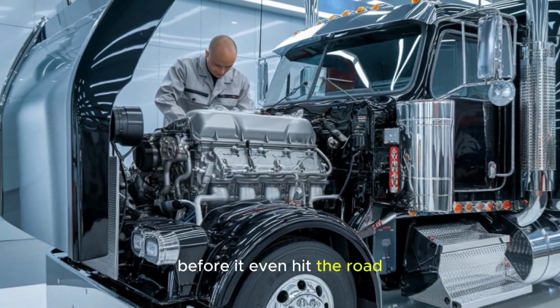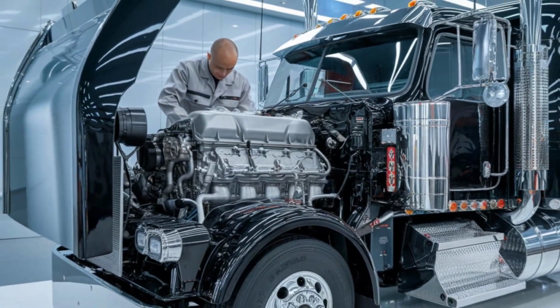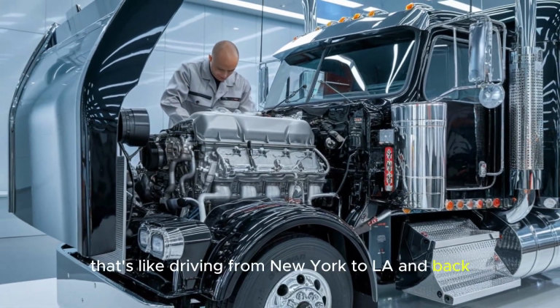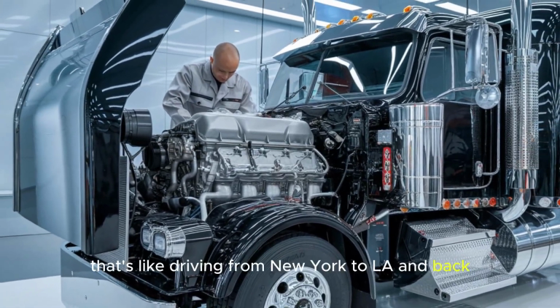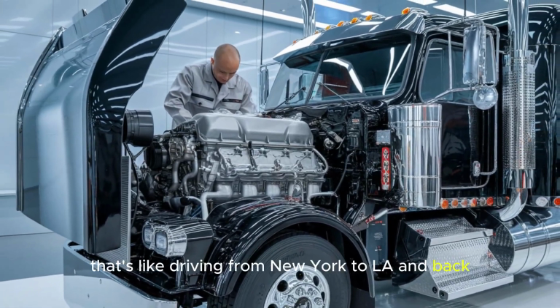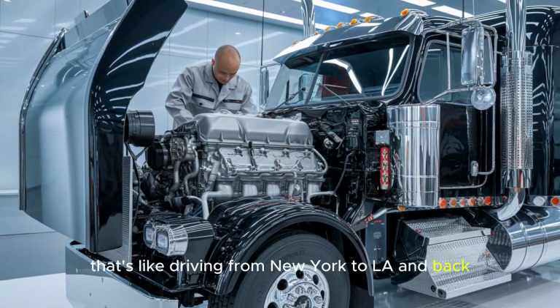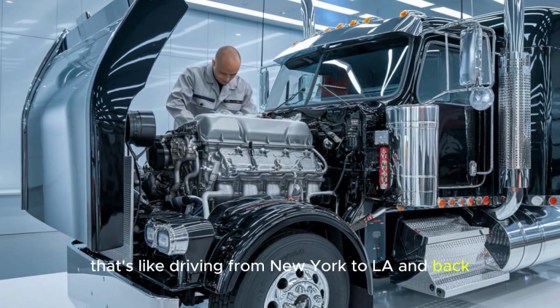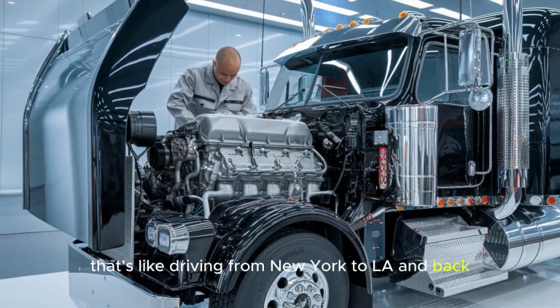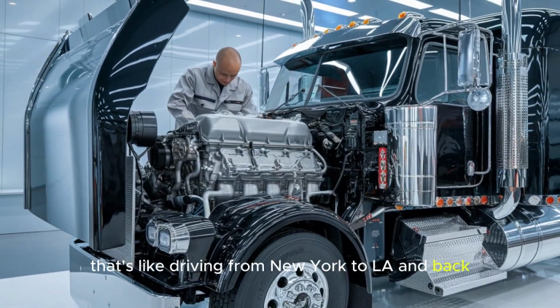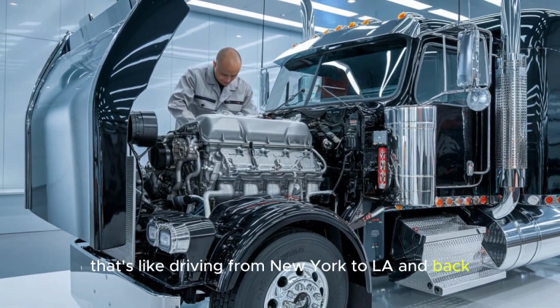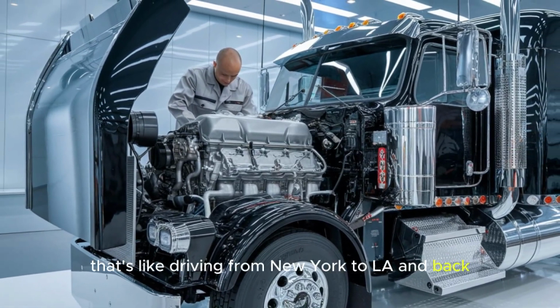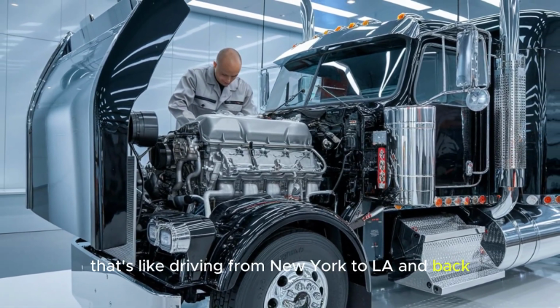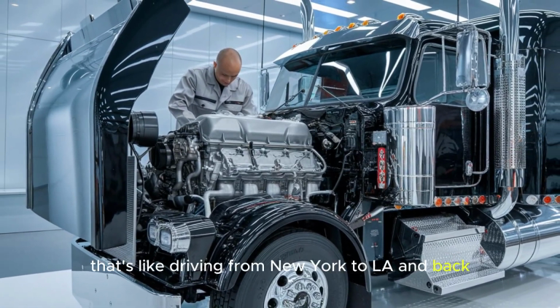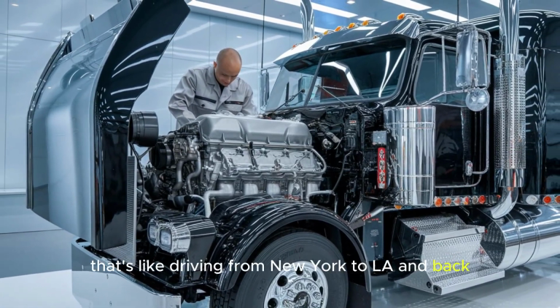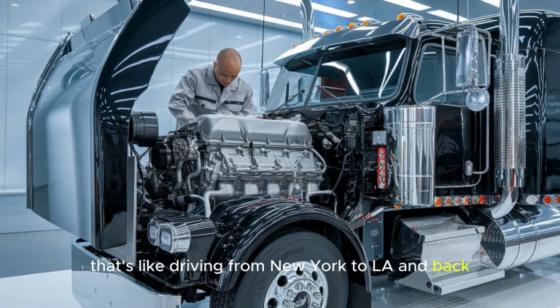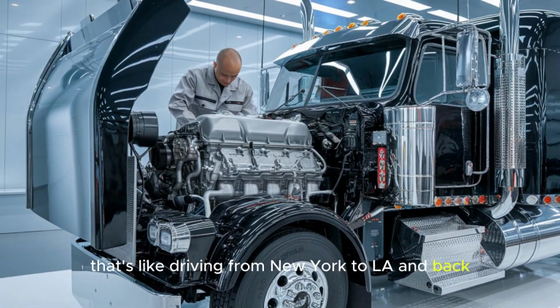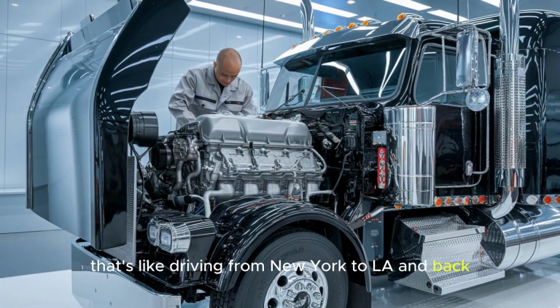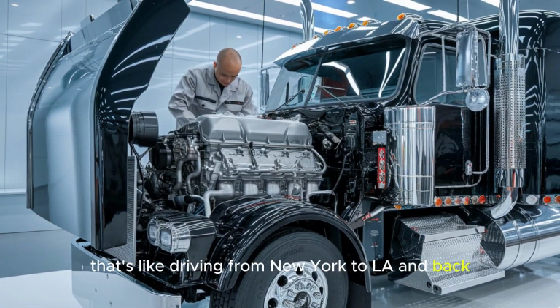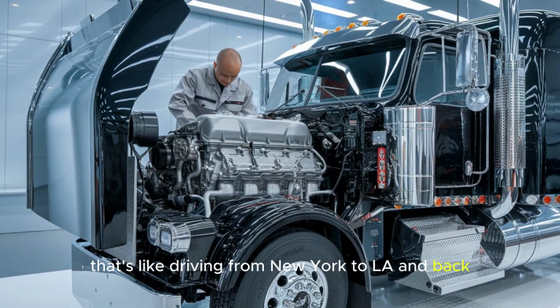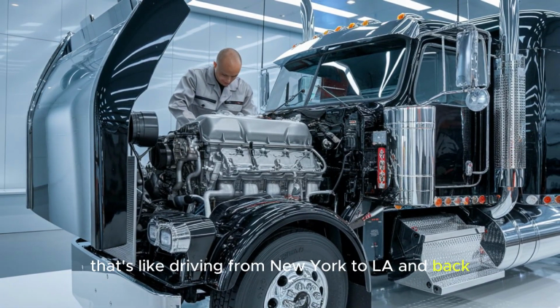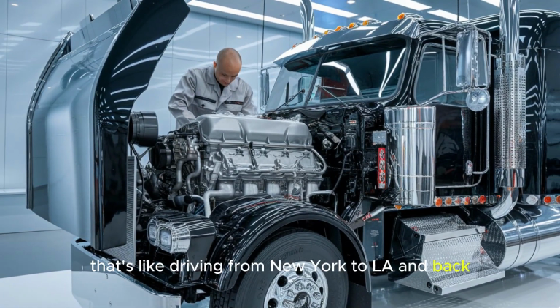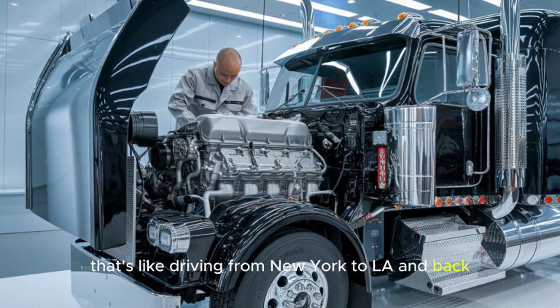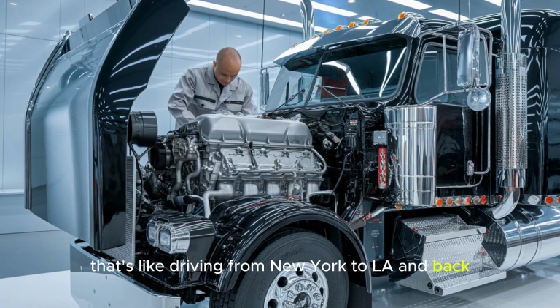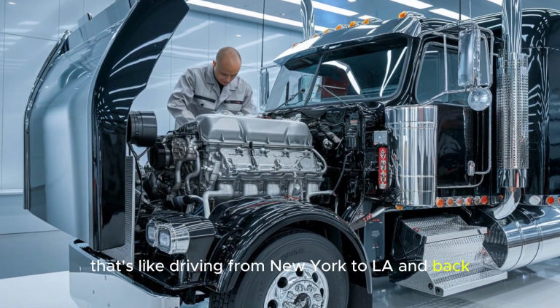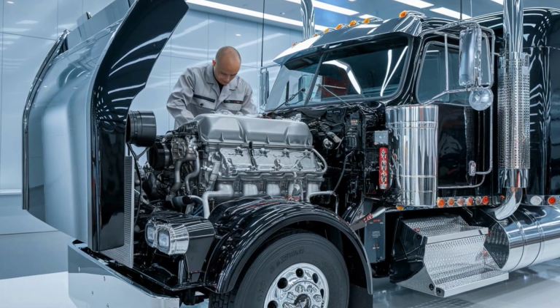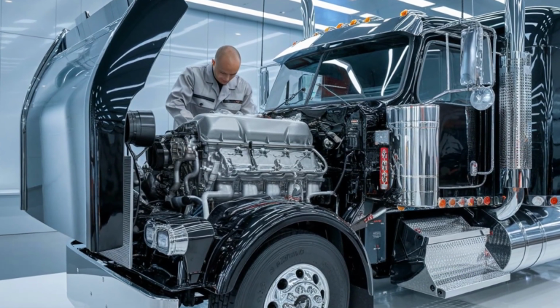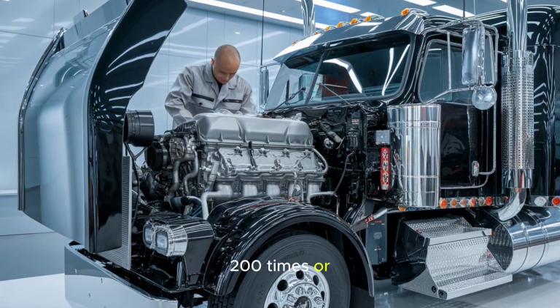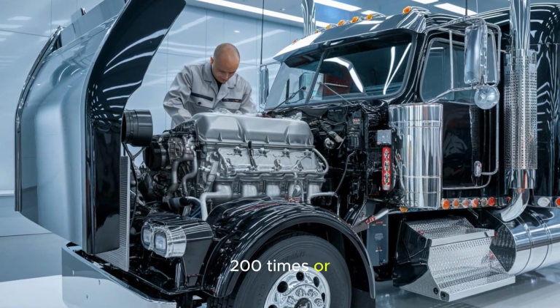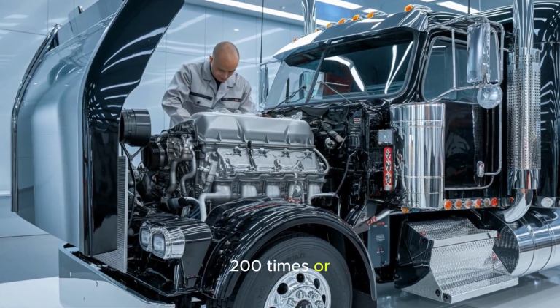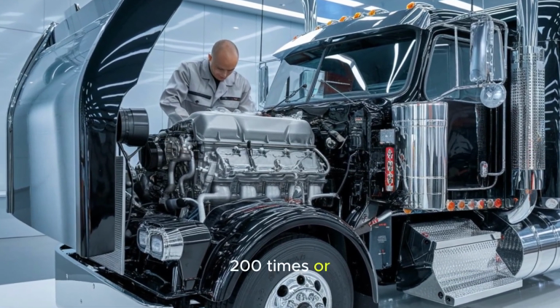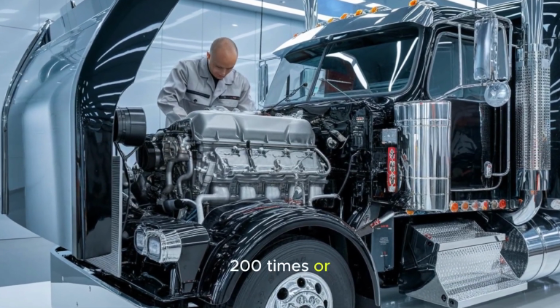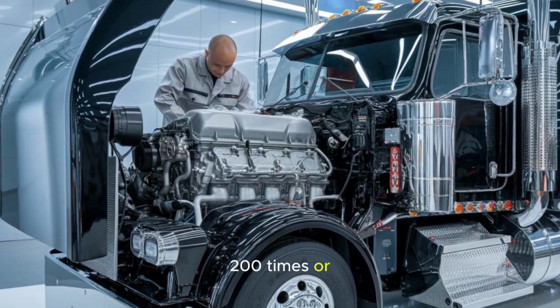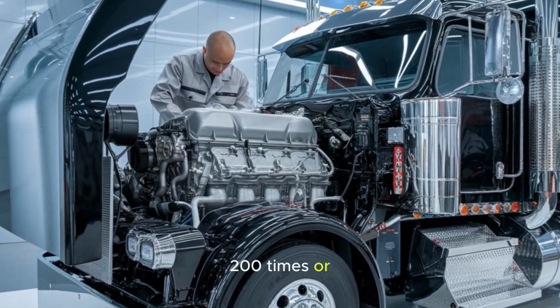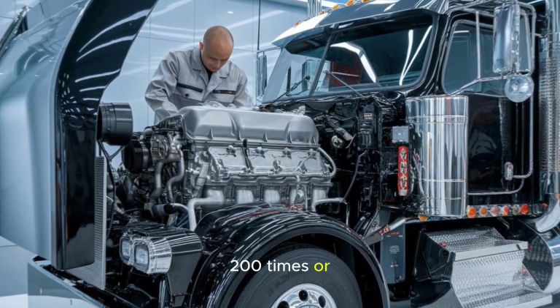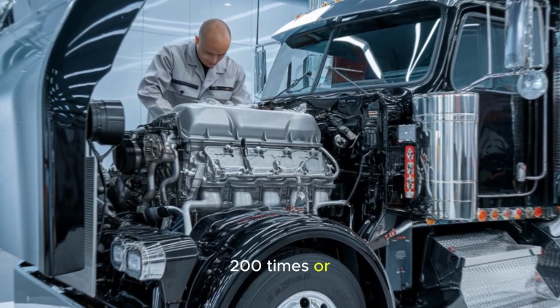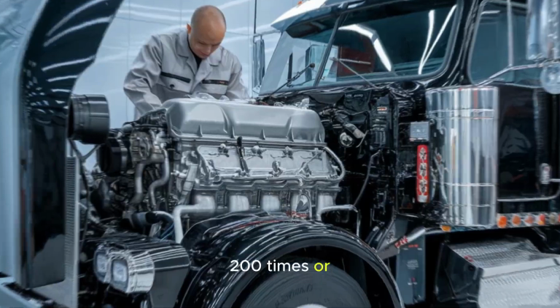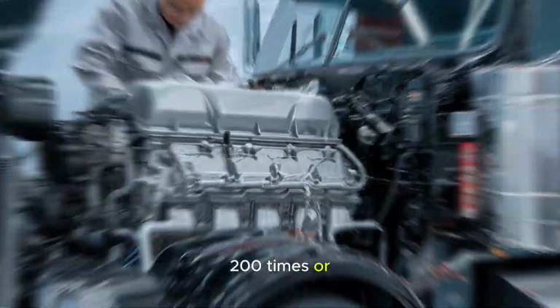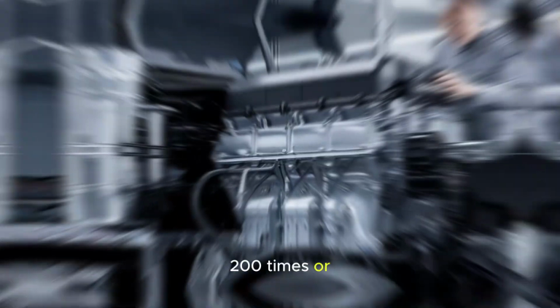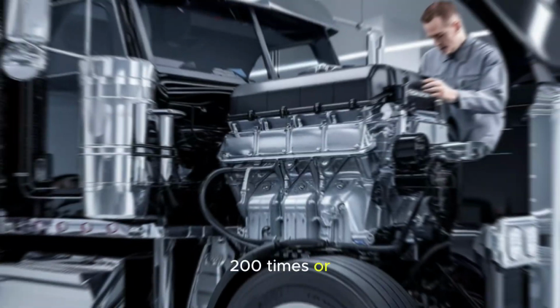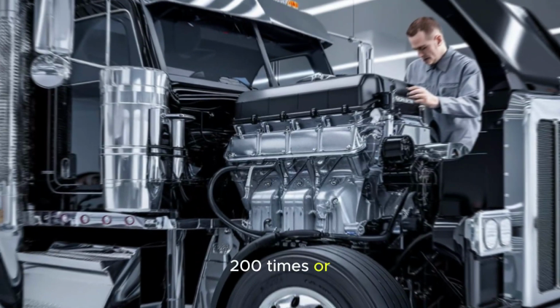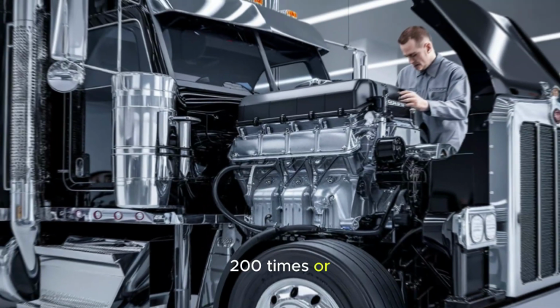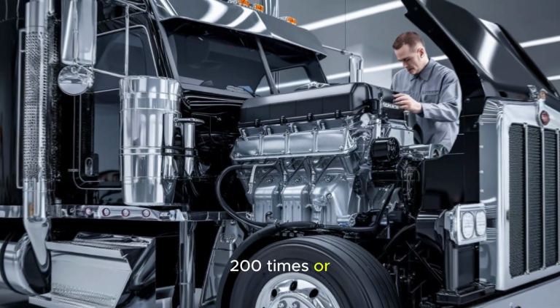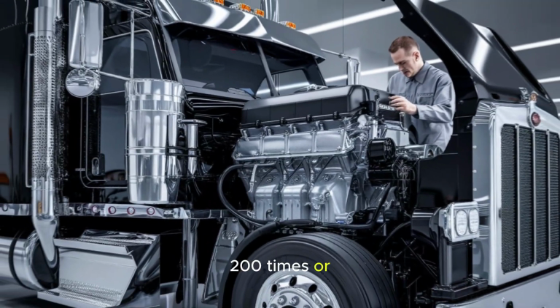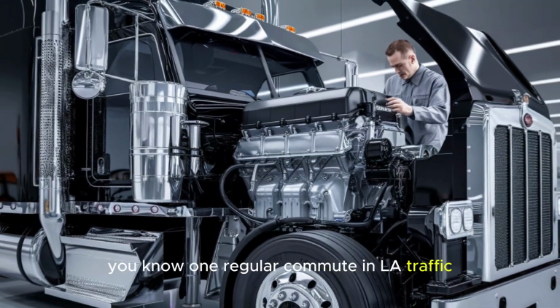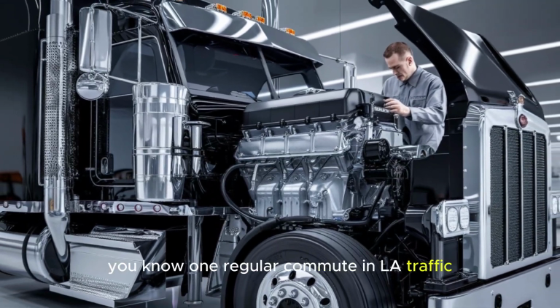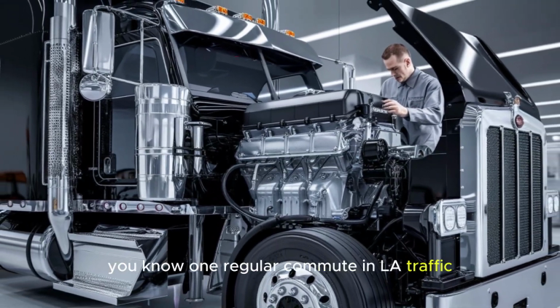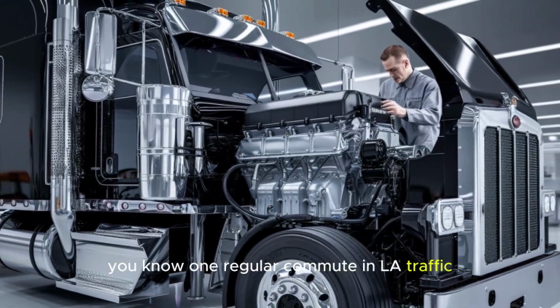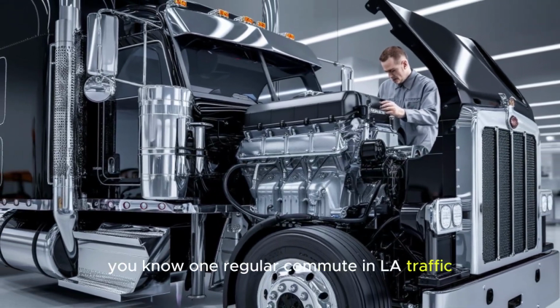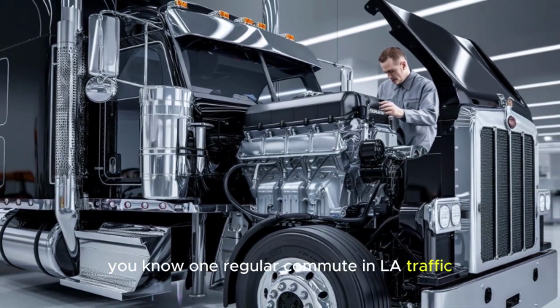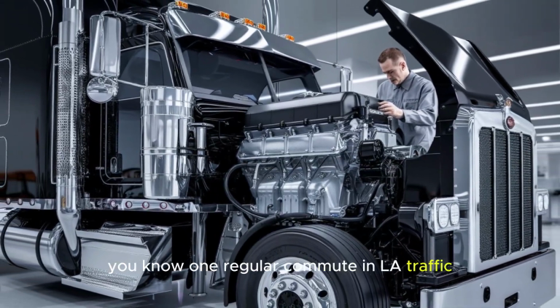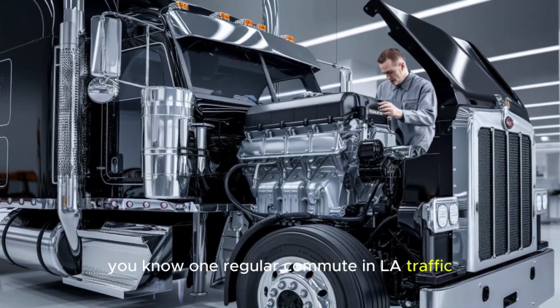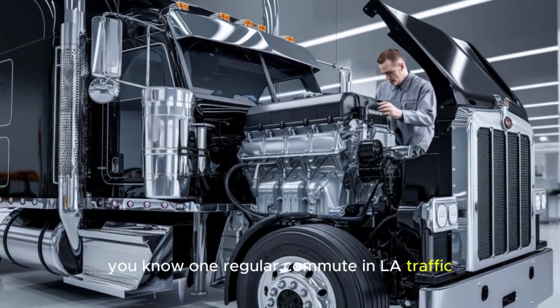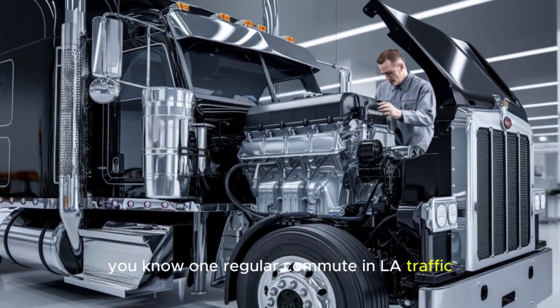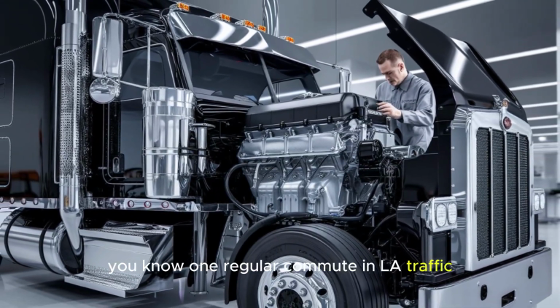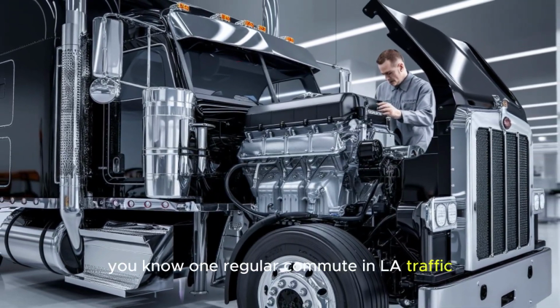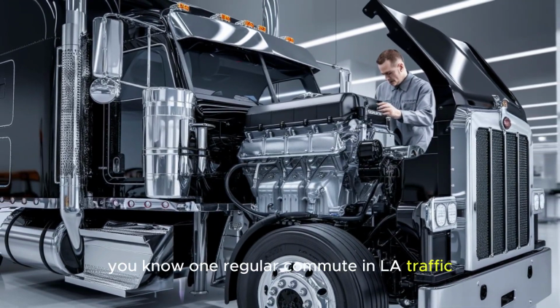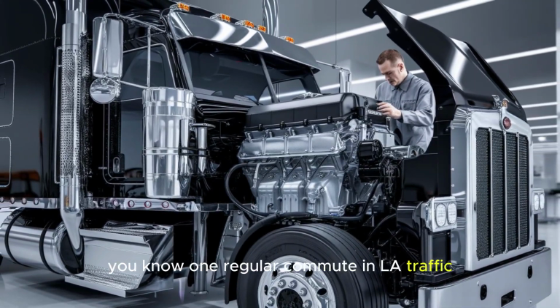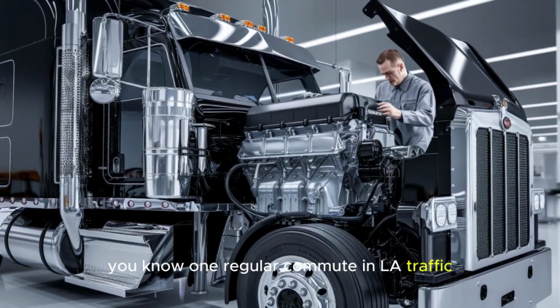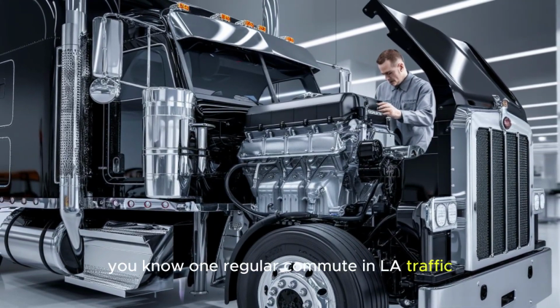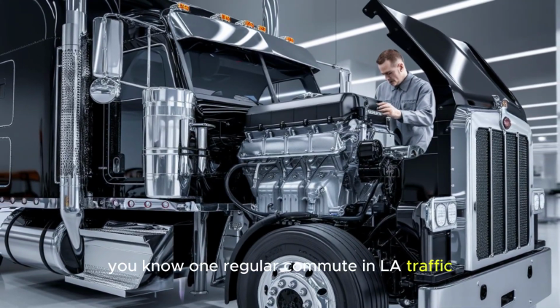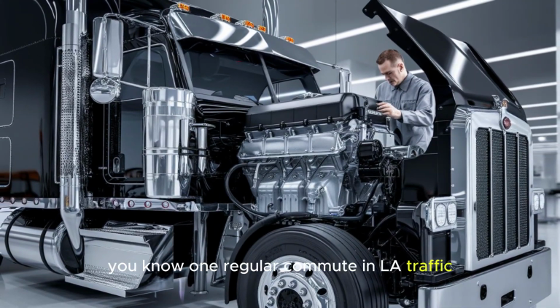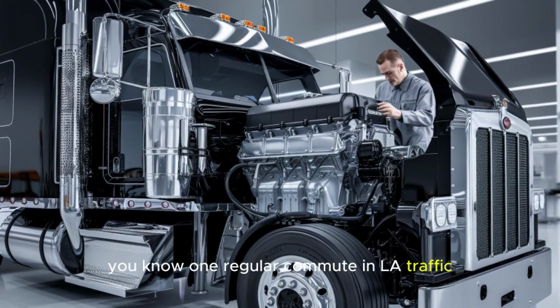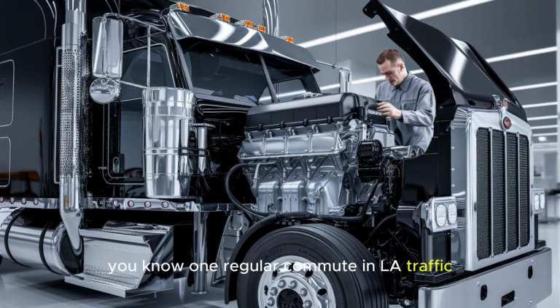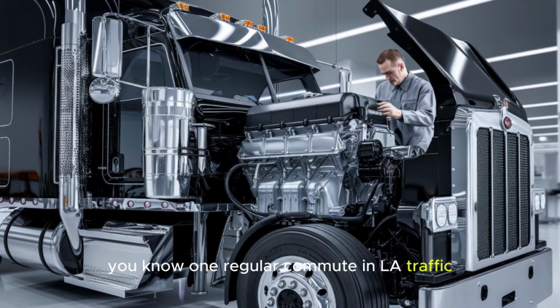That's like driving from New York to L.A. and back 200 times. Or, you know, one regular commute in L.A. traffic.